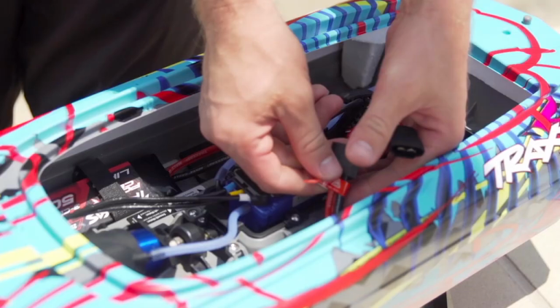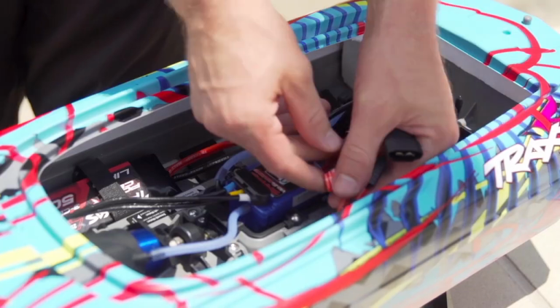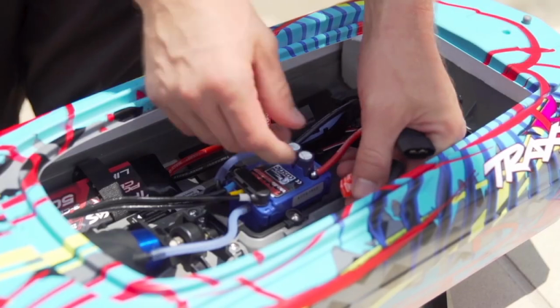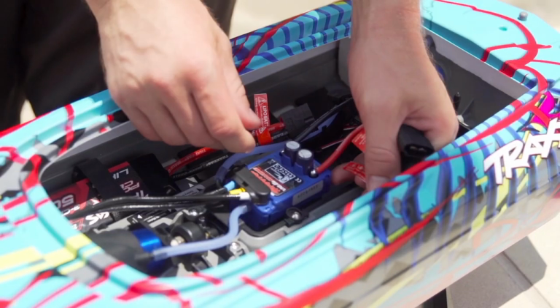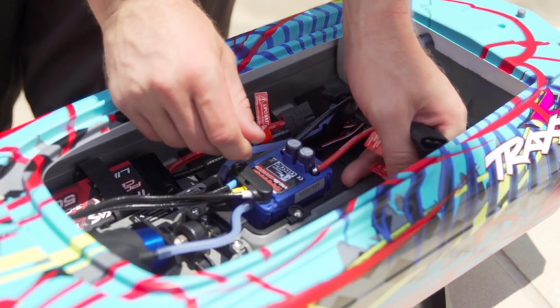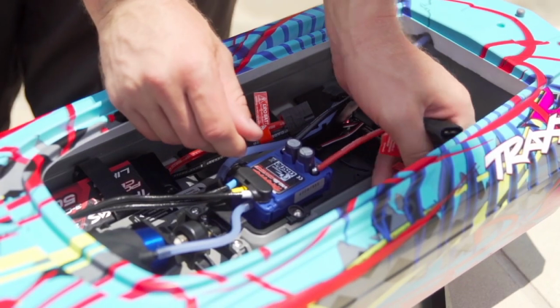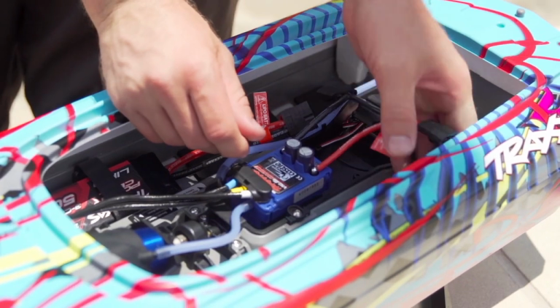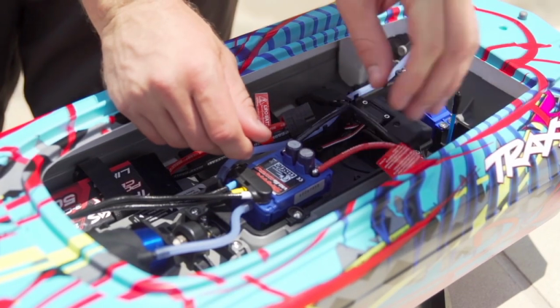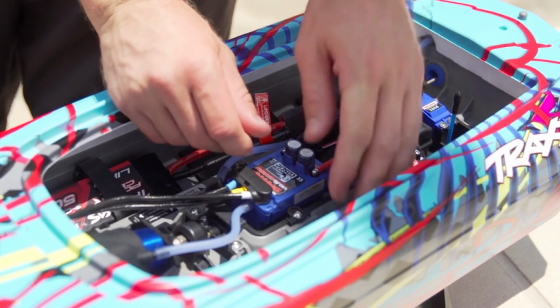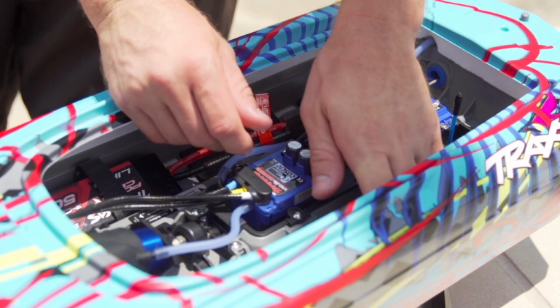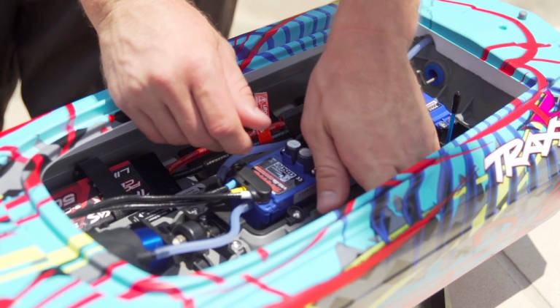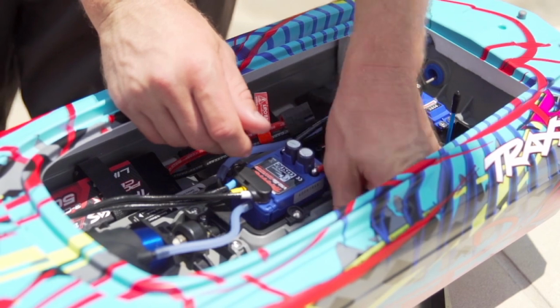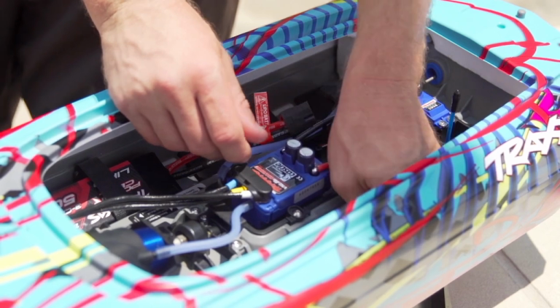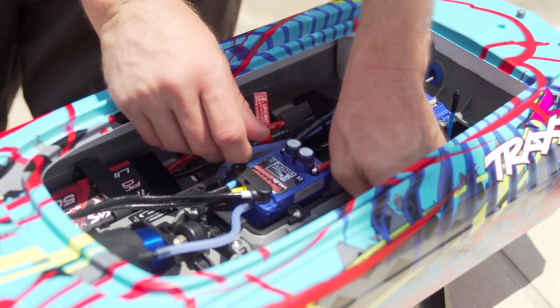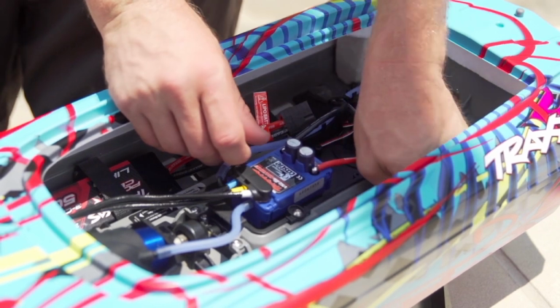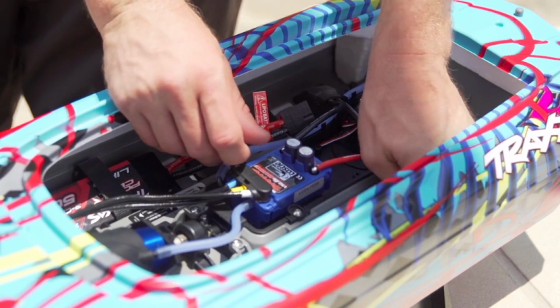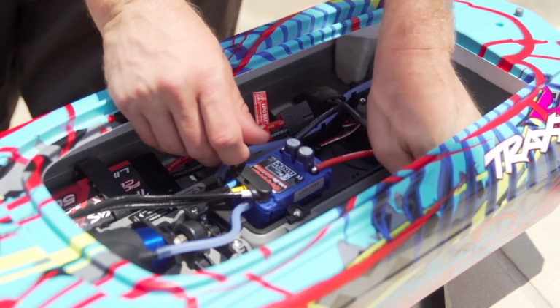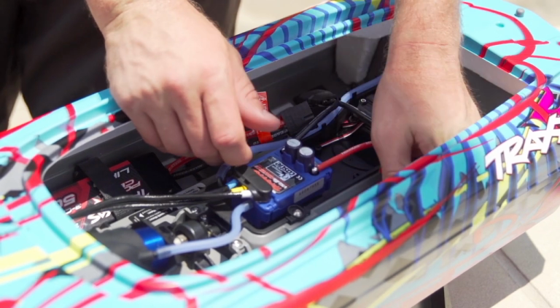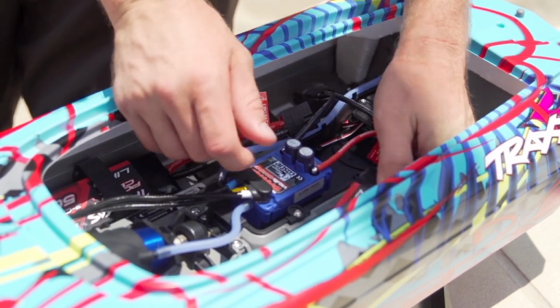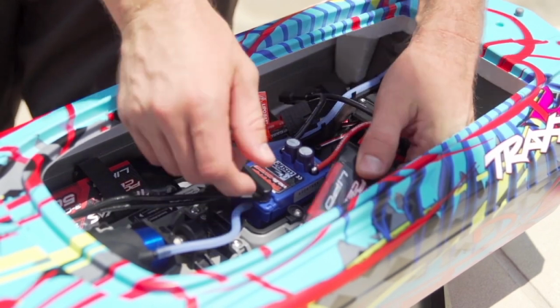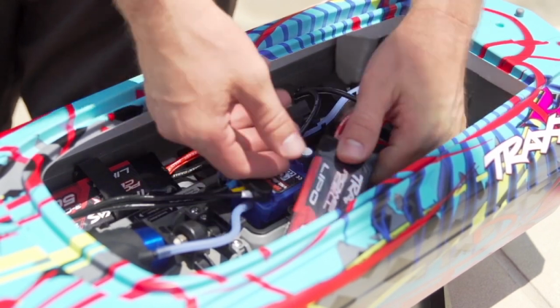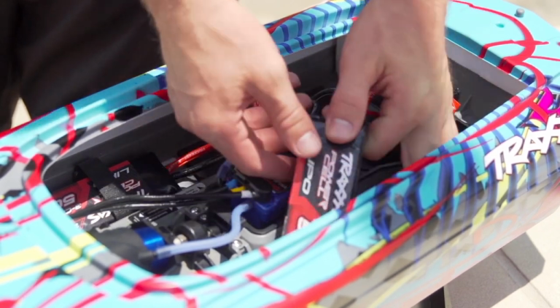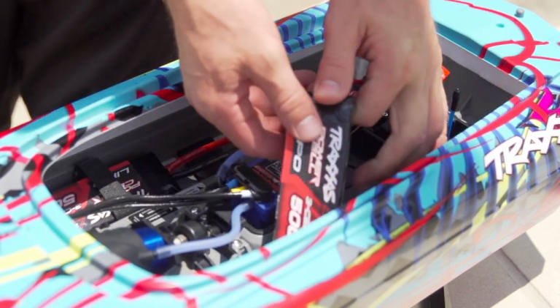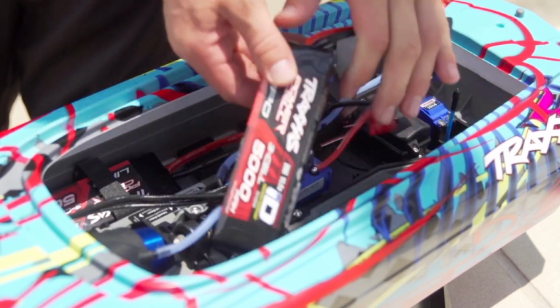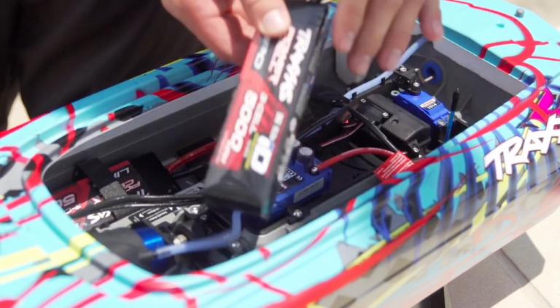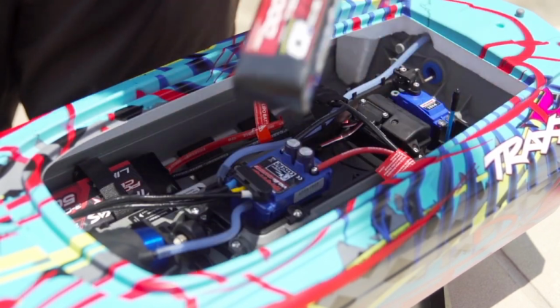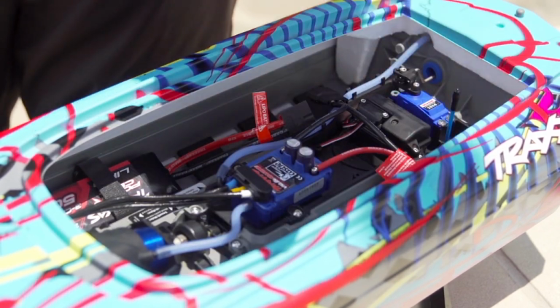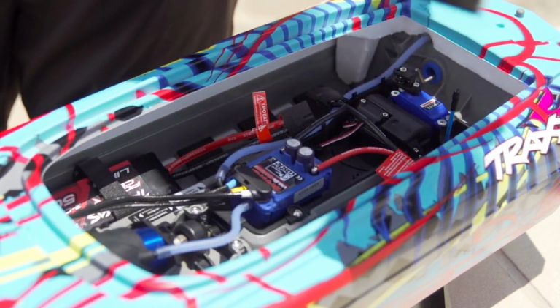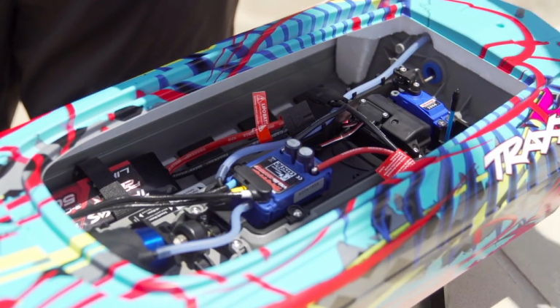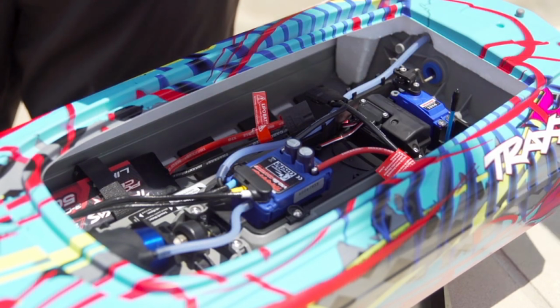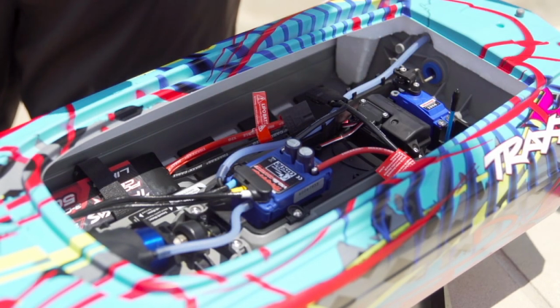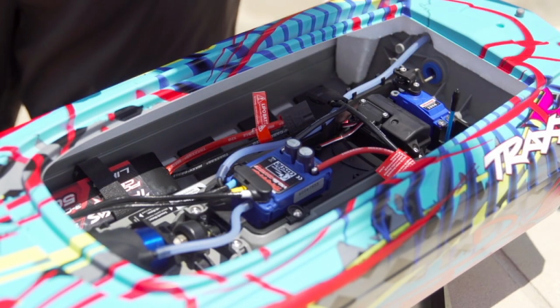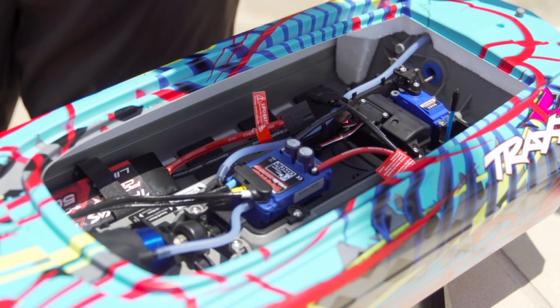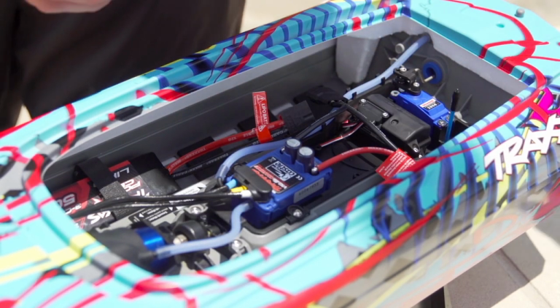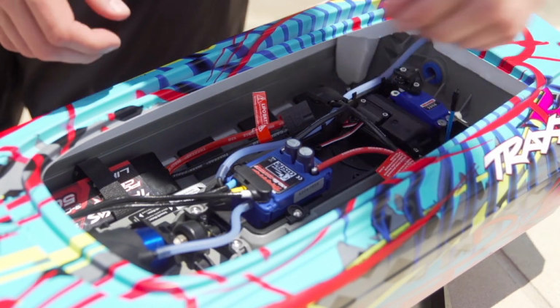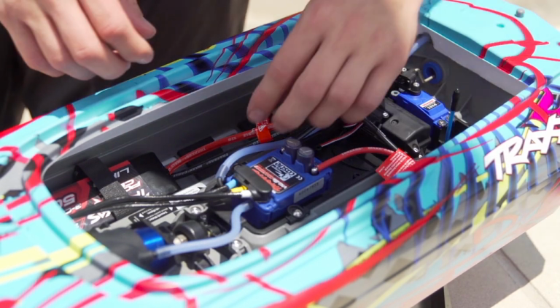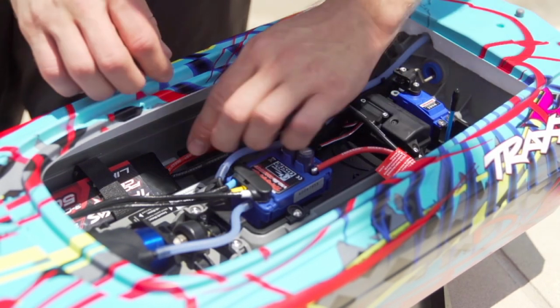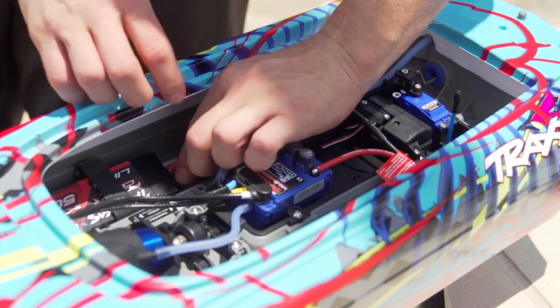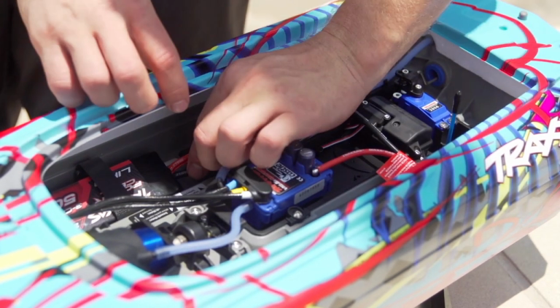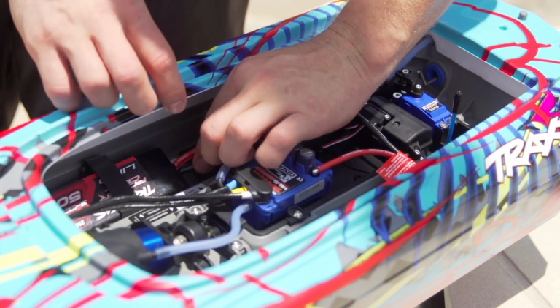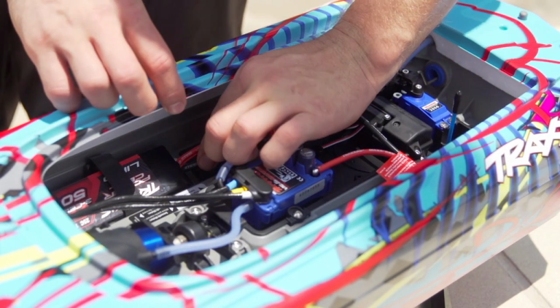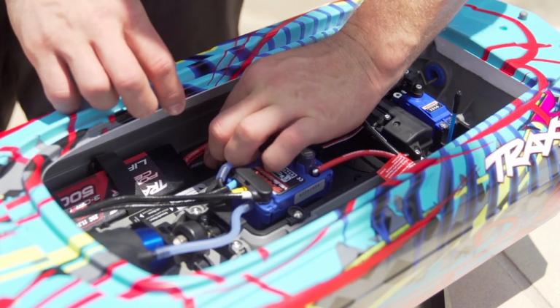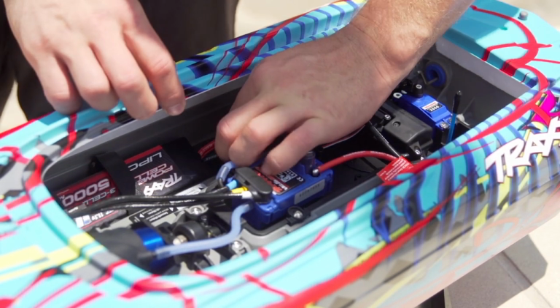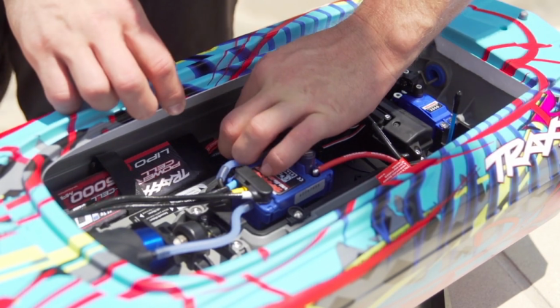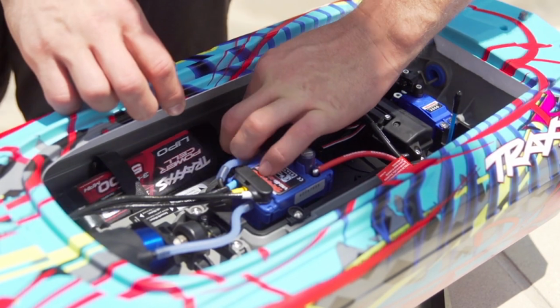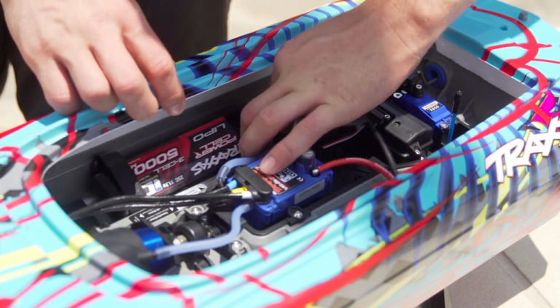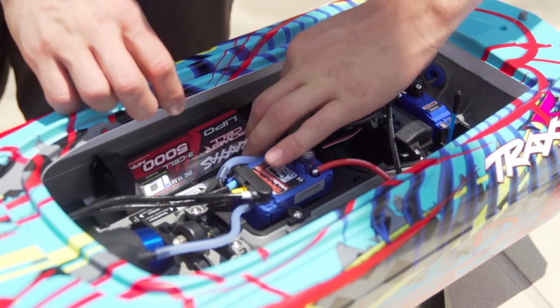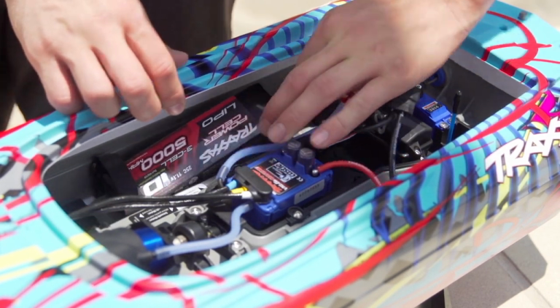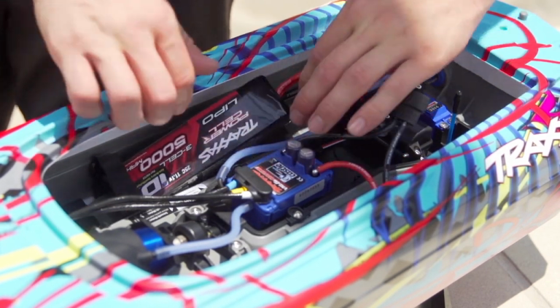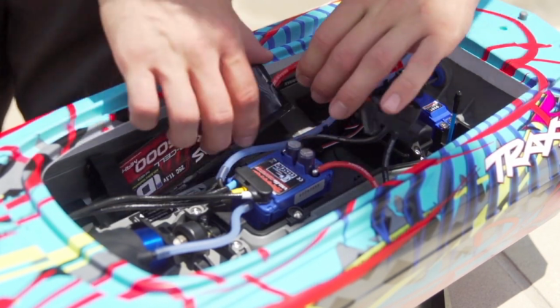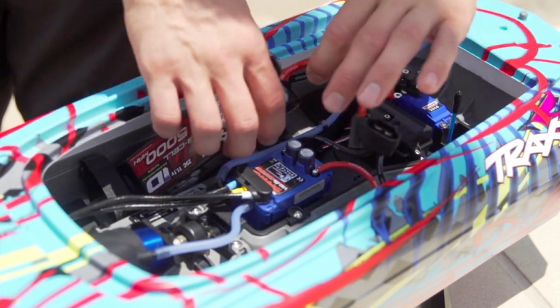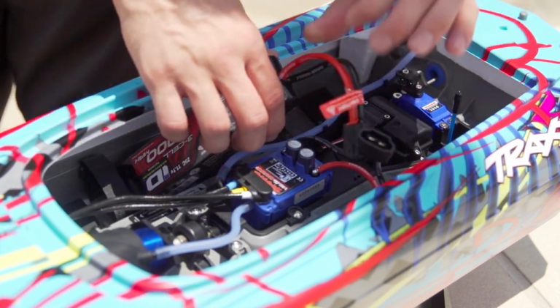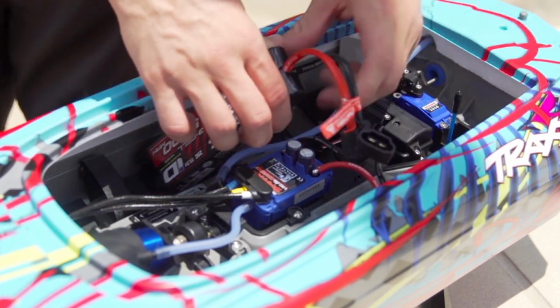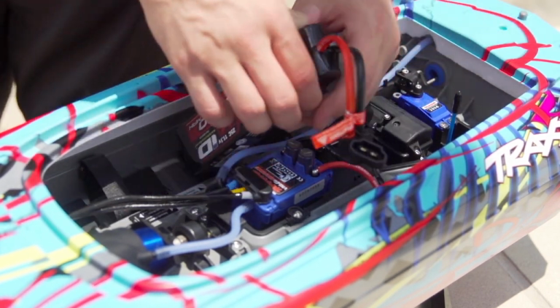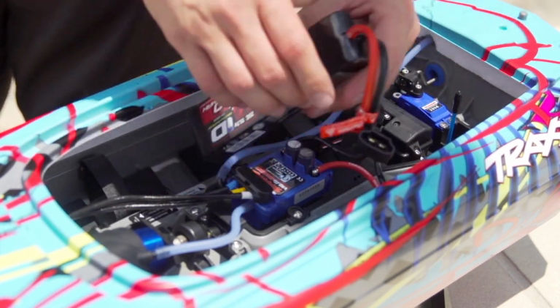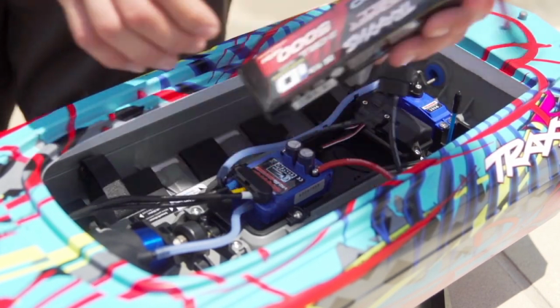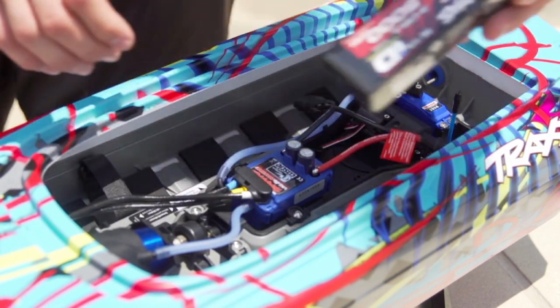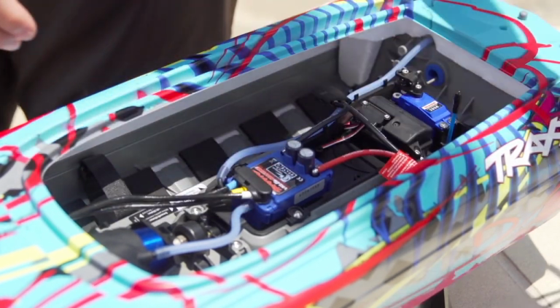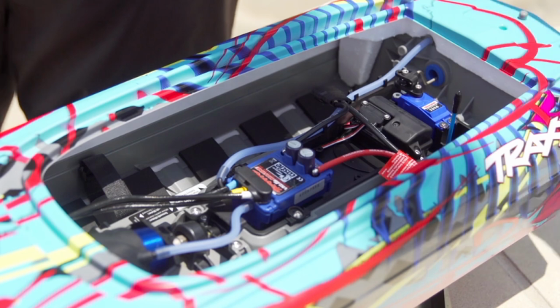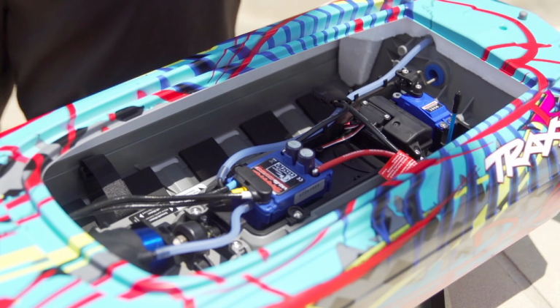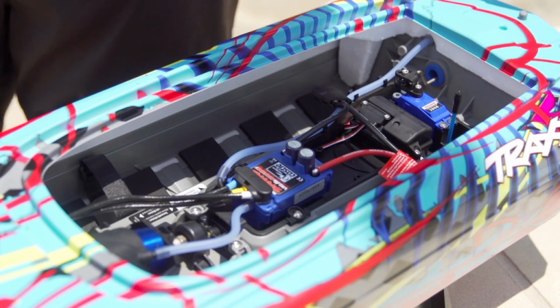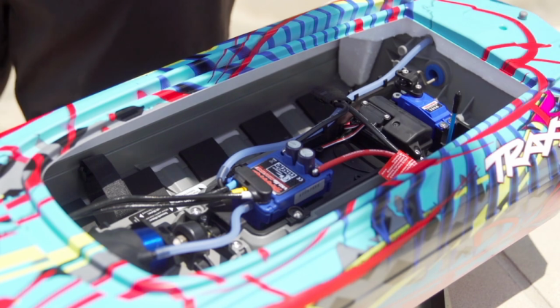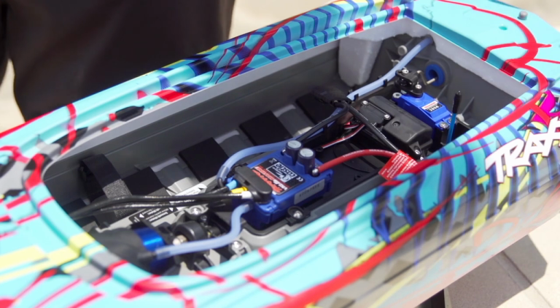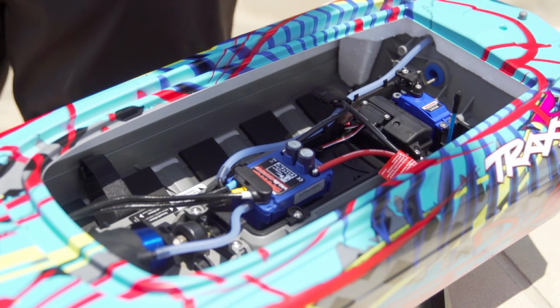Before performing maintenance on the propeller or drive cable, make sure everything is powered off and the batteries are removed from the boat.